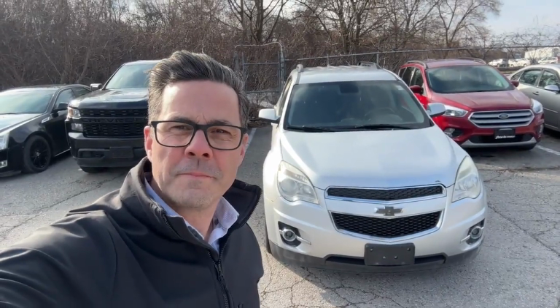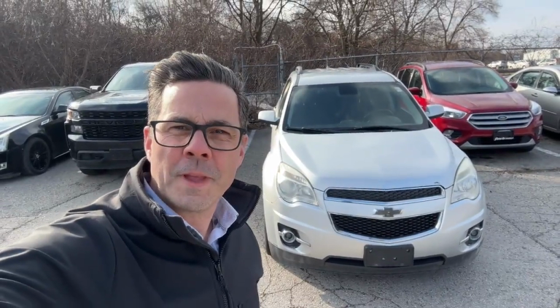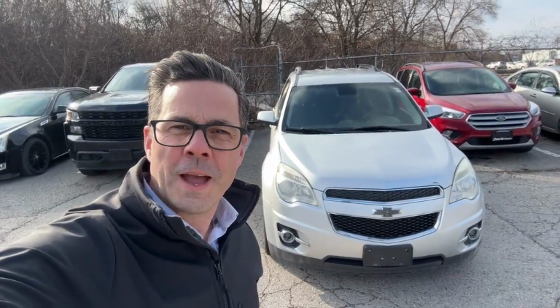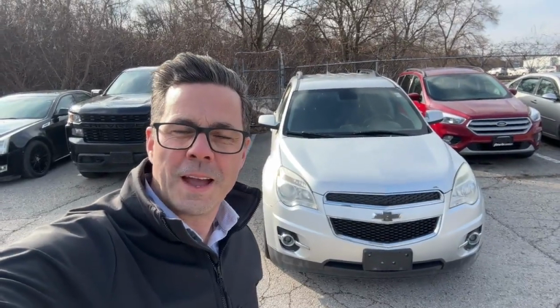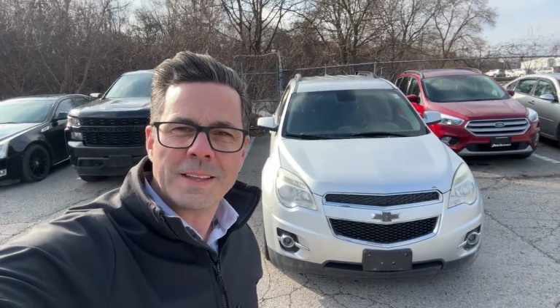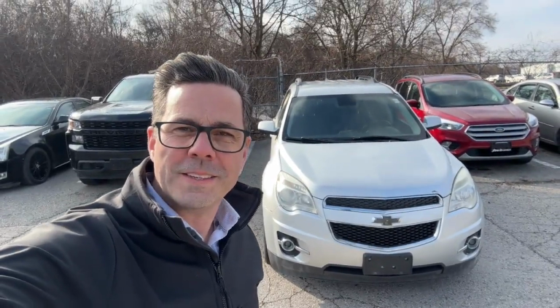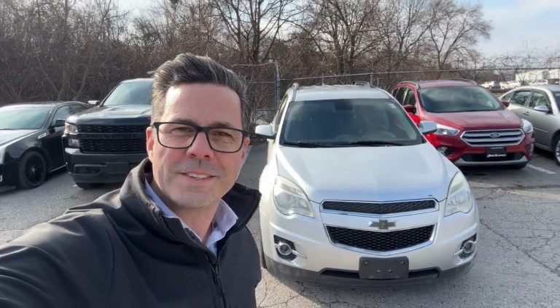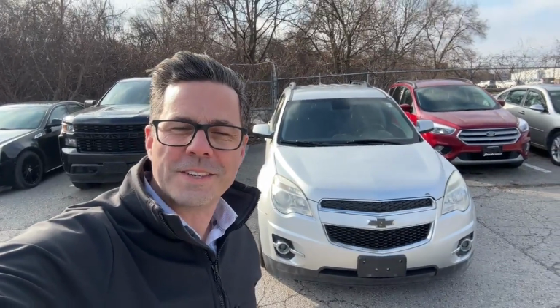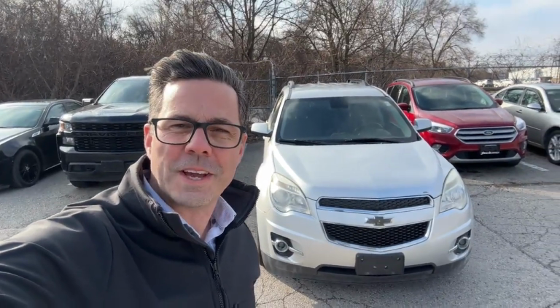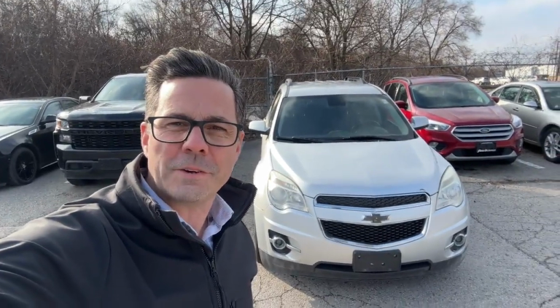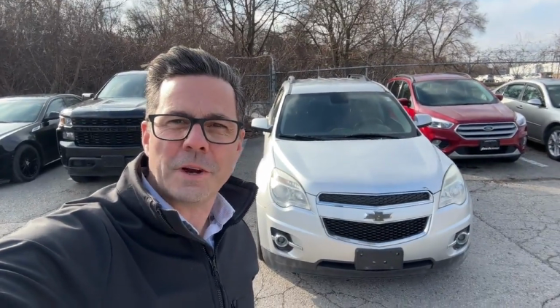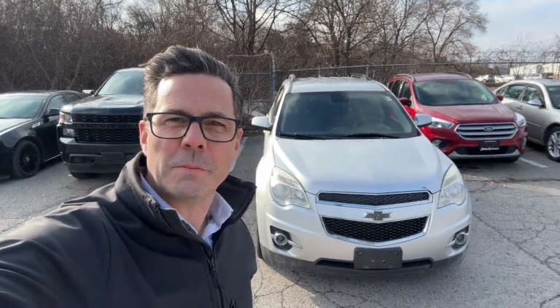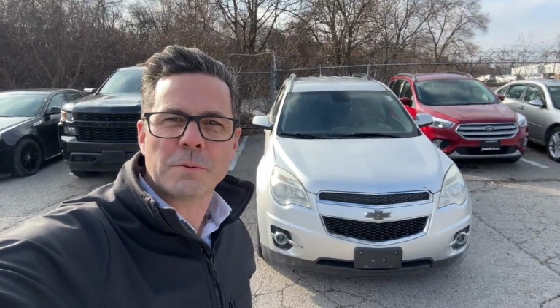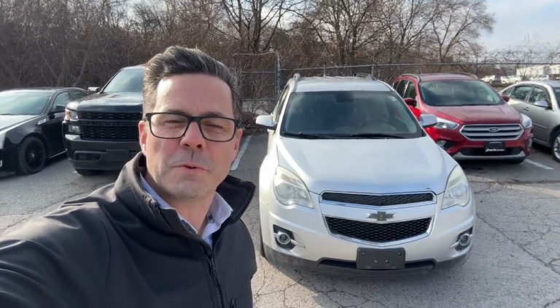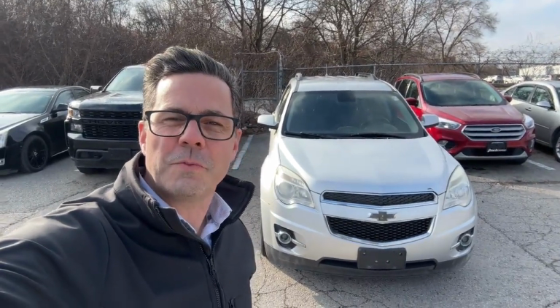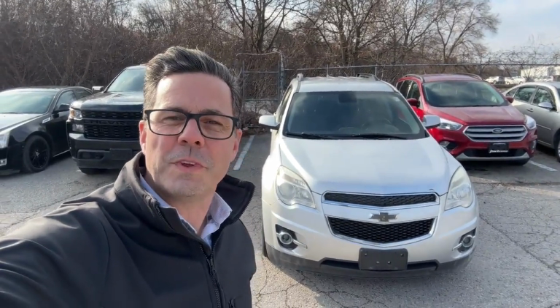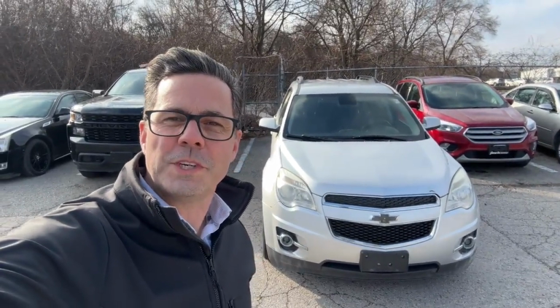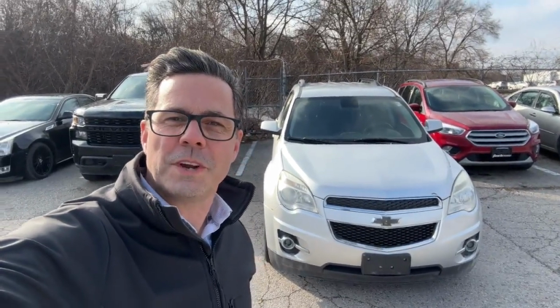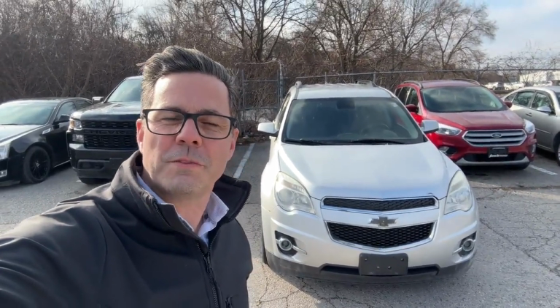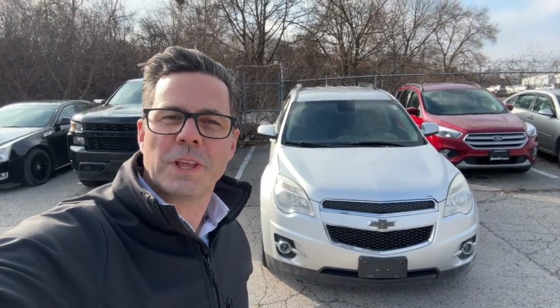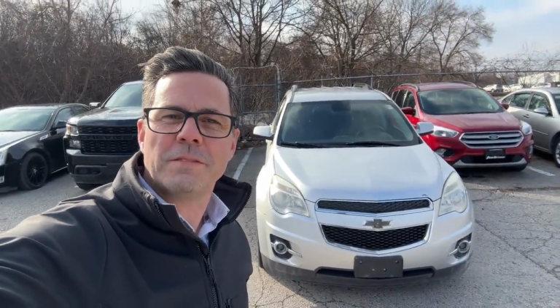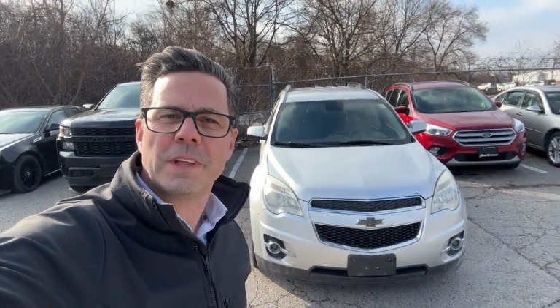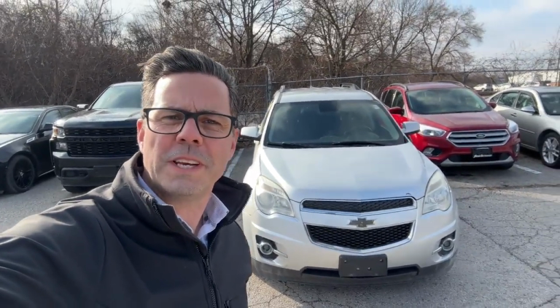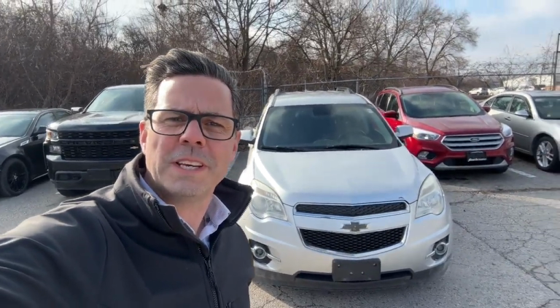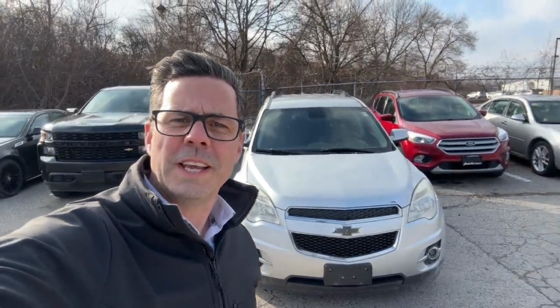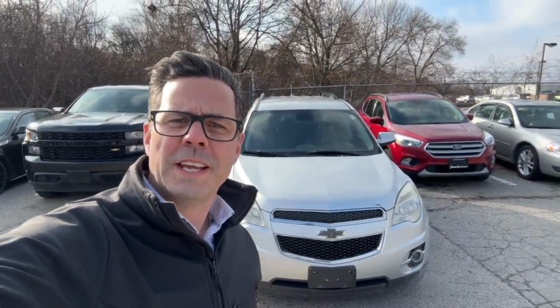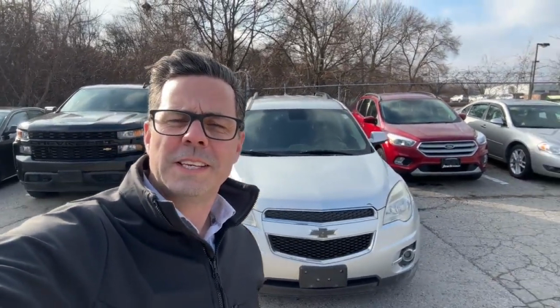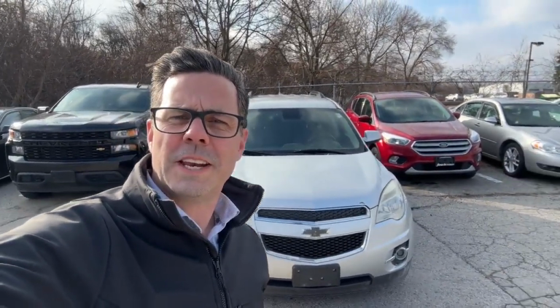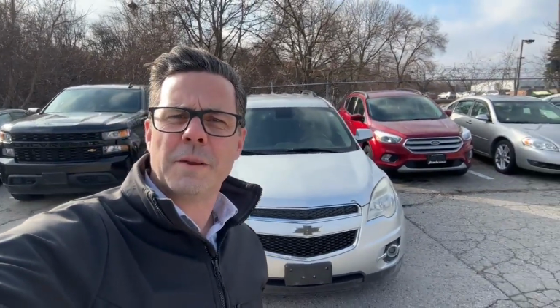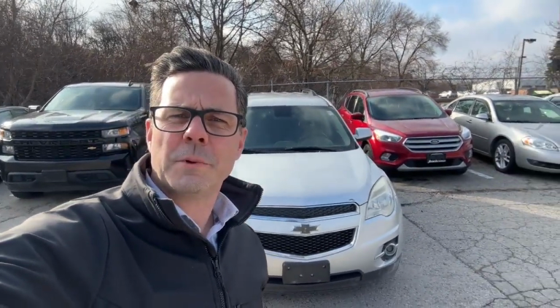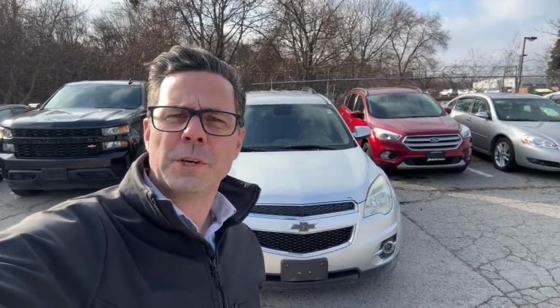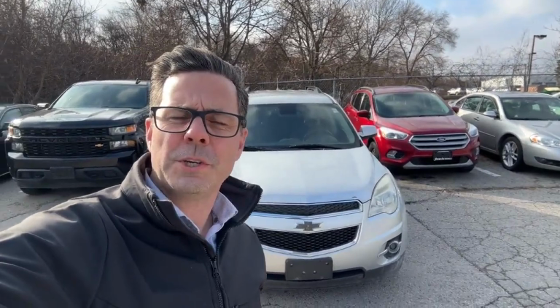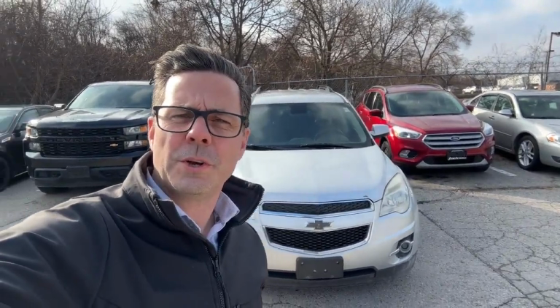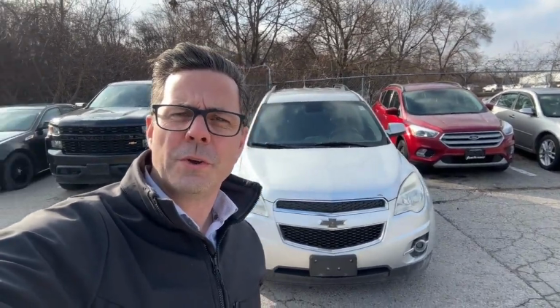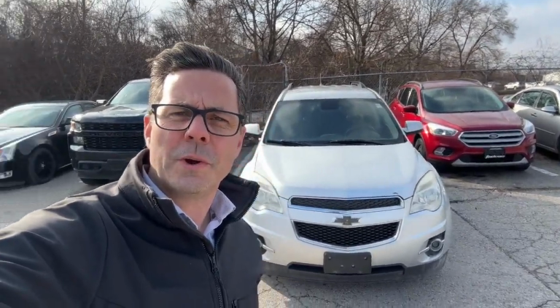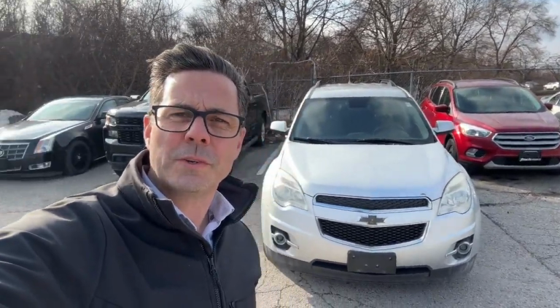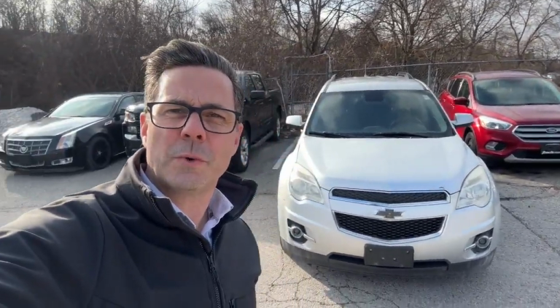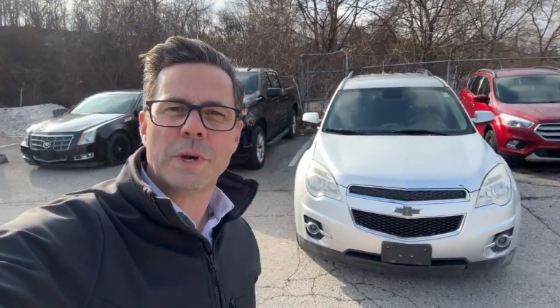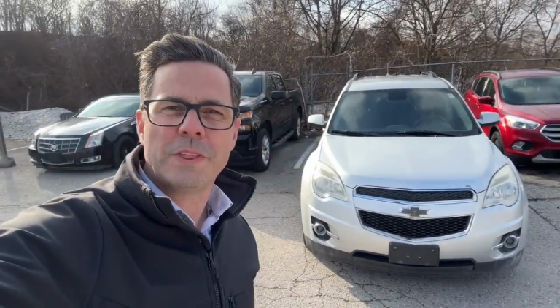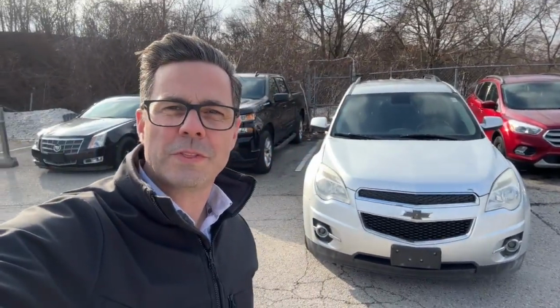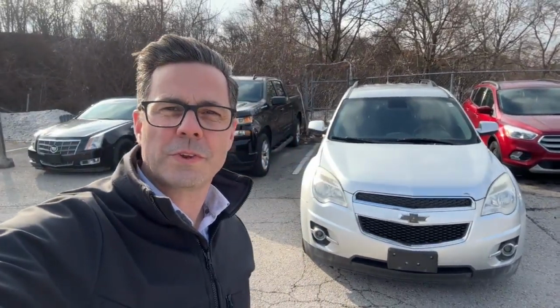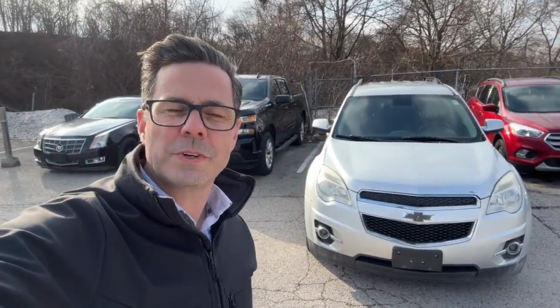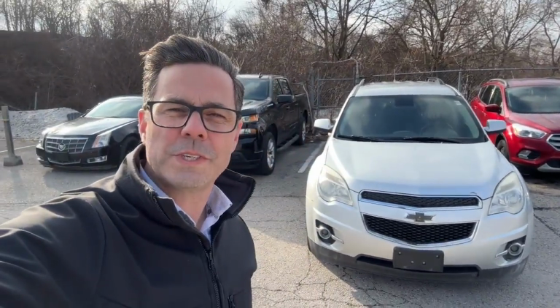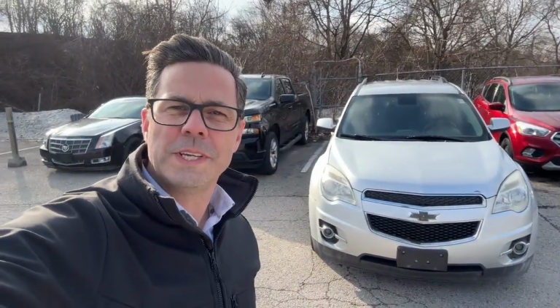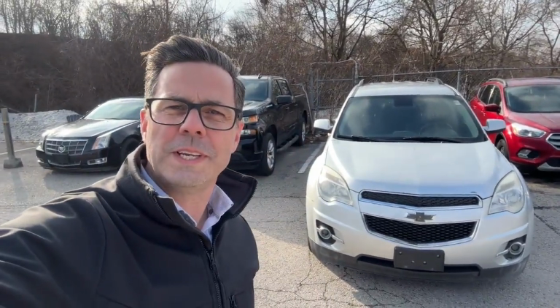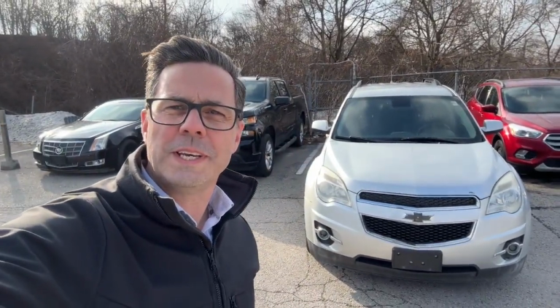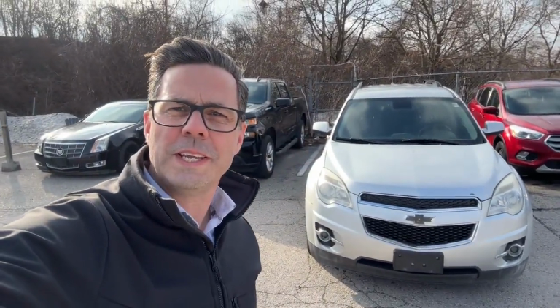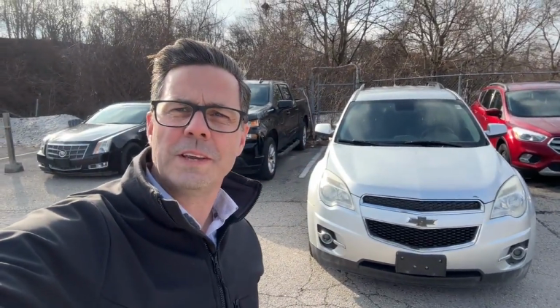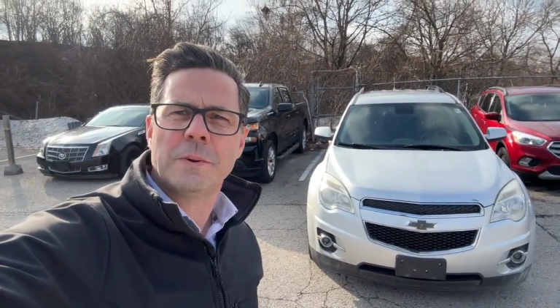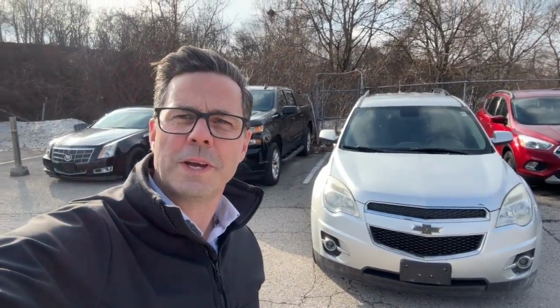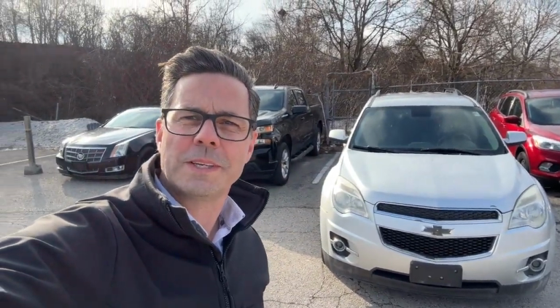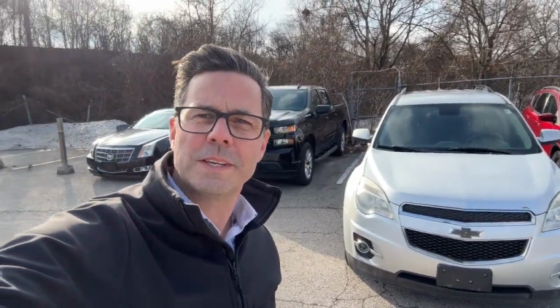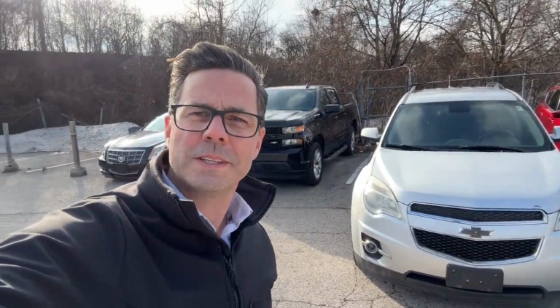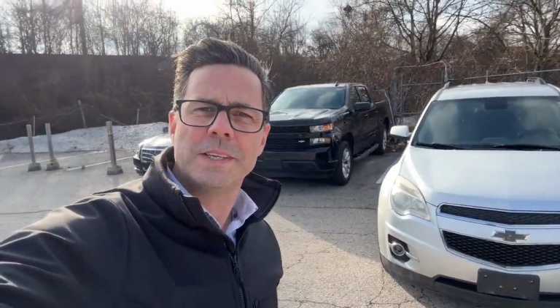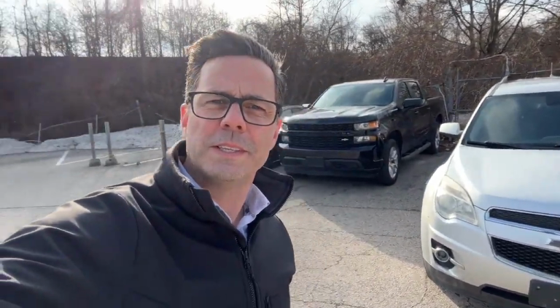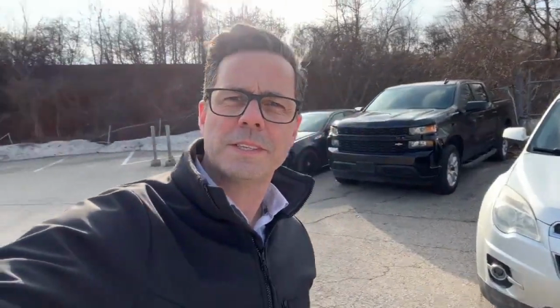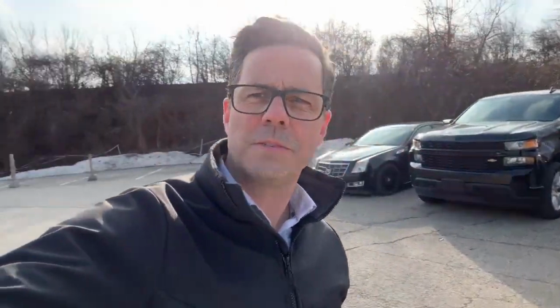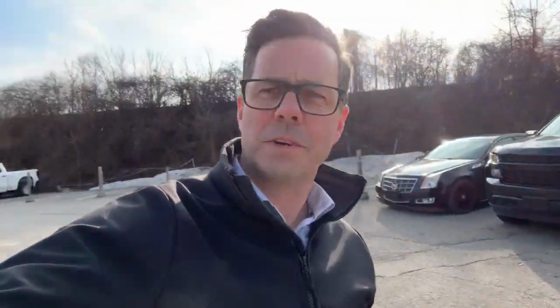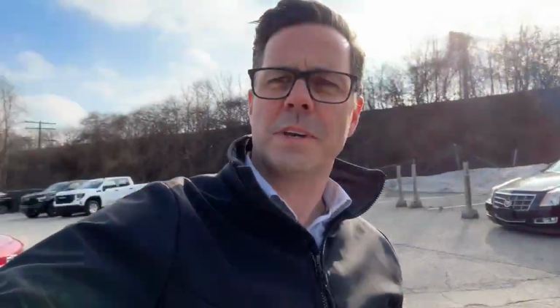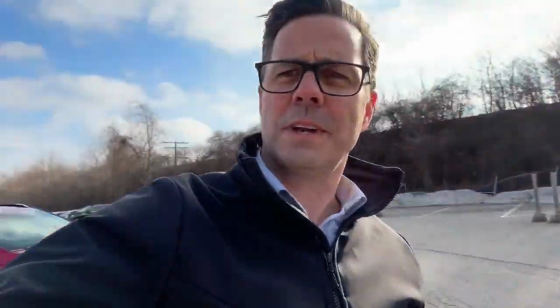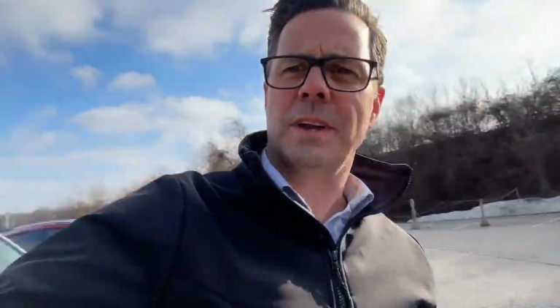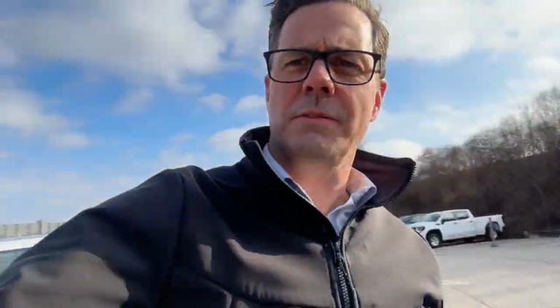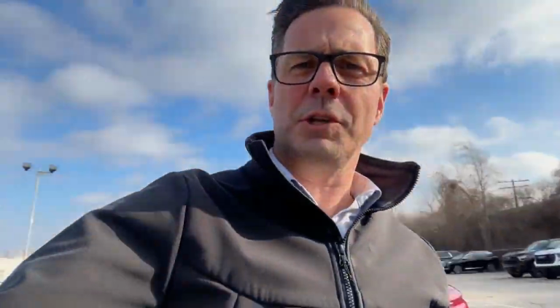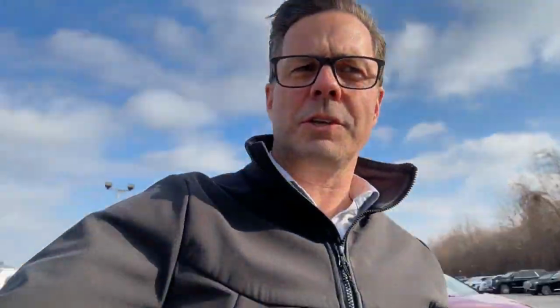Hi, this is Tyler Abrams with Finch Chevrolet of London. Today I'm going to show you our 2013 Equinox LT in silver. Have a look.